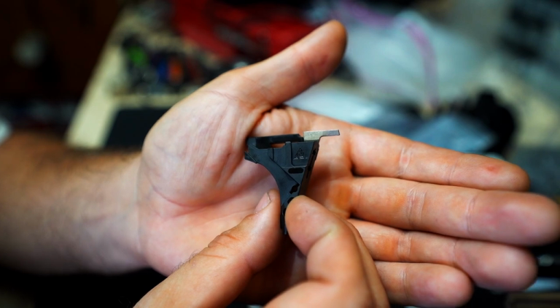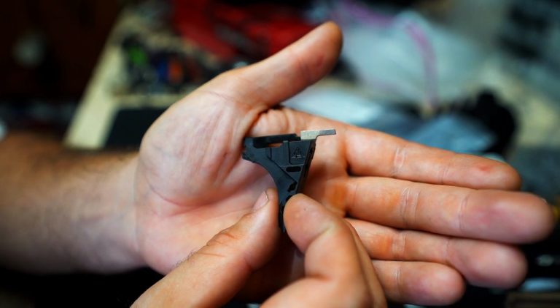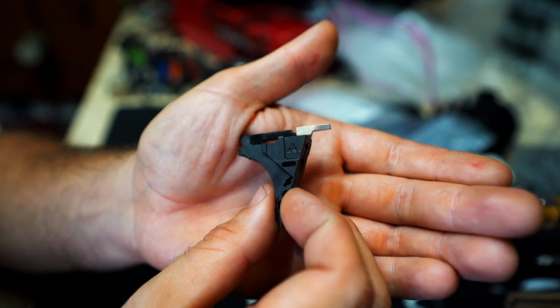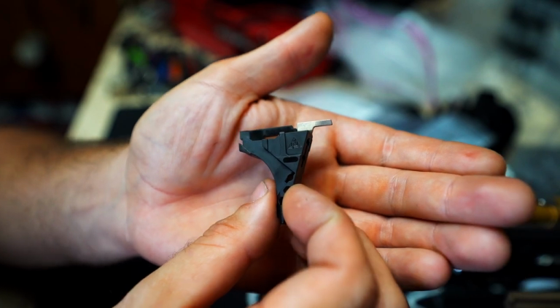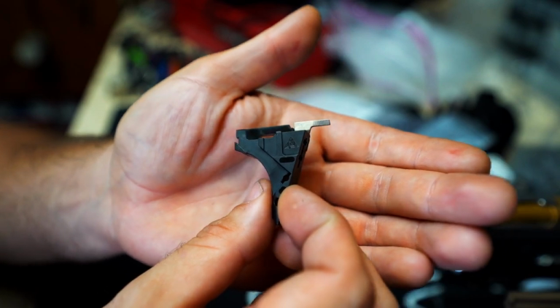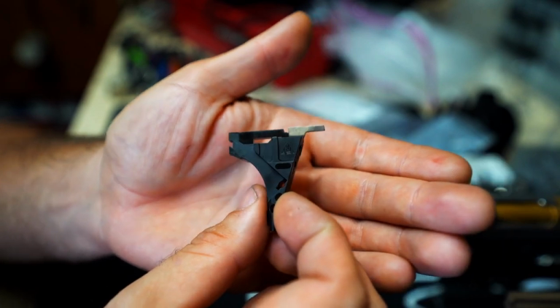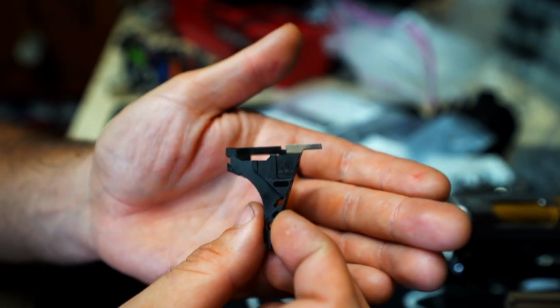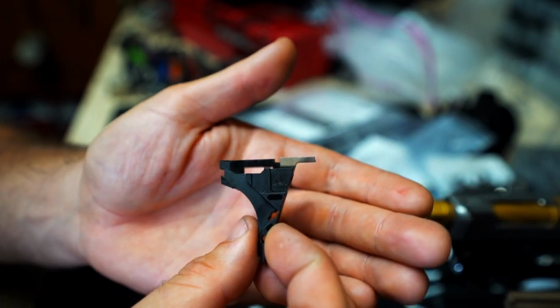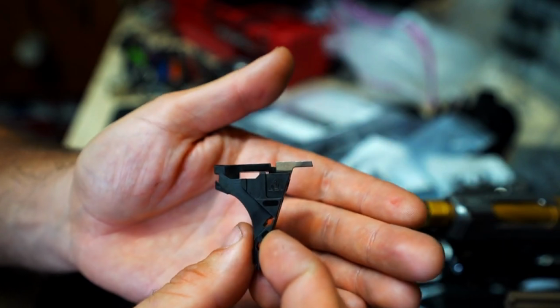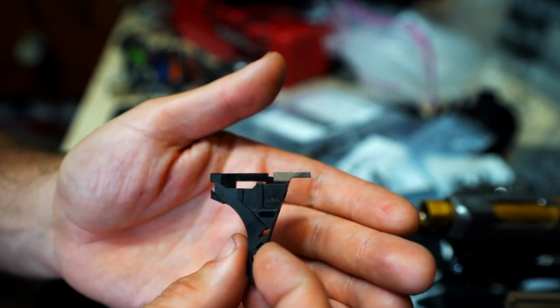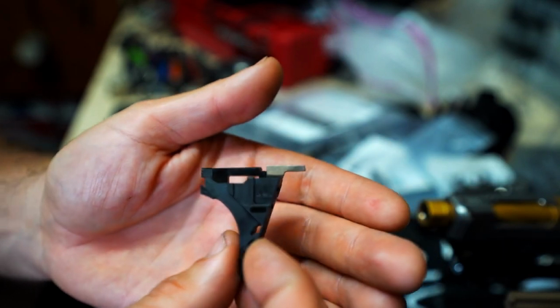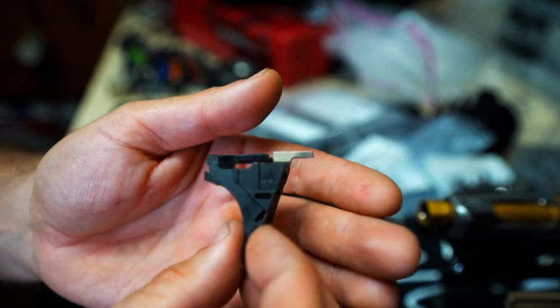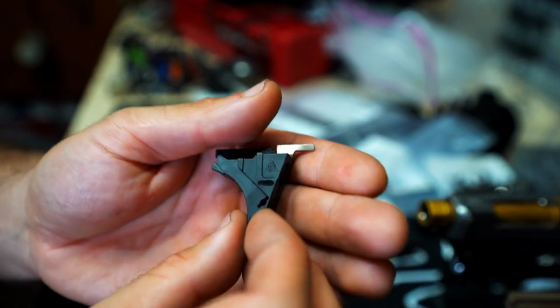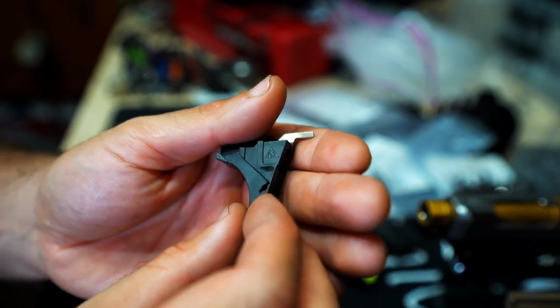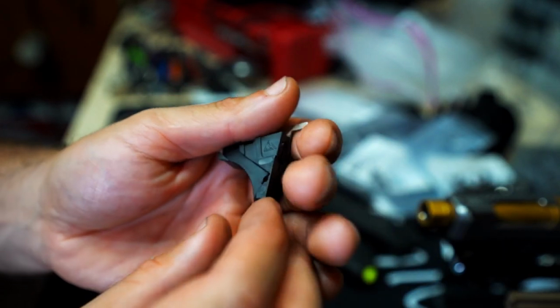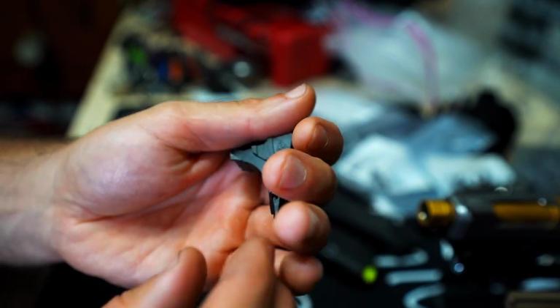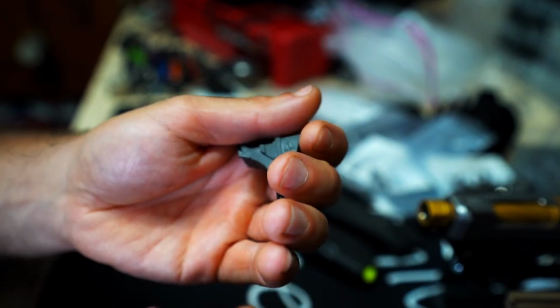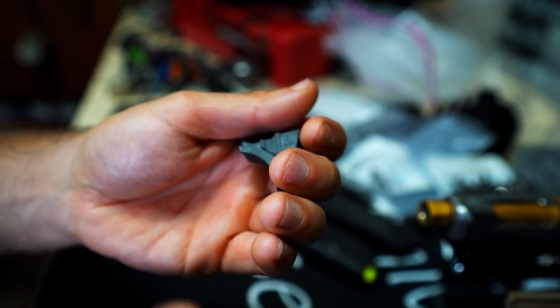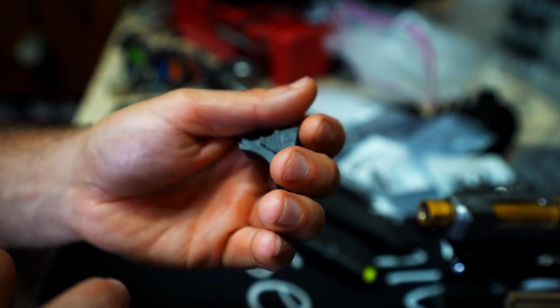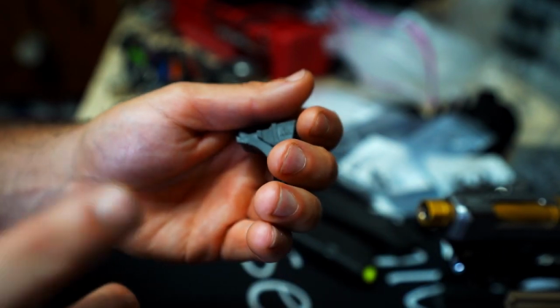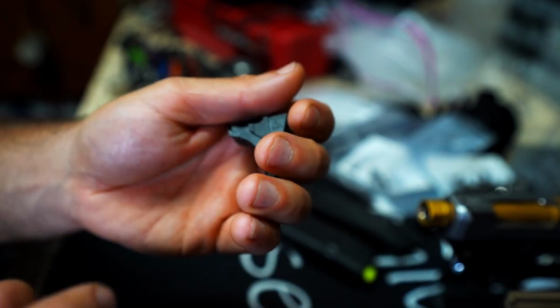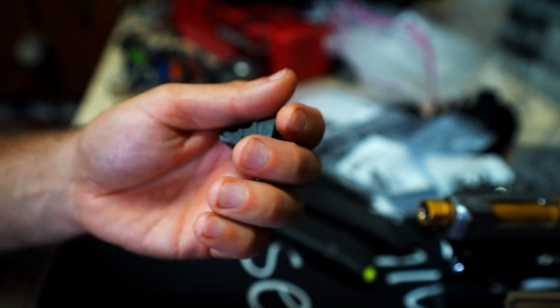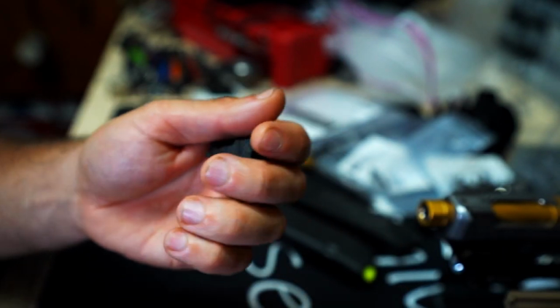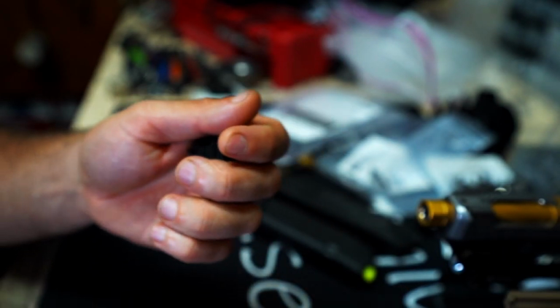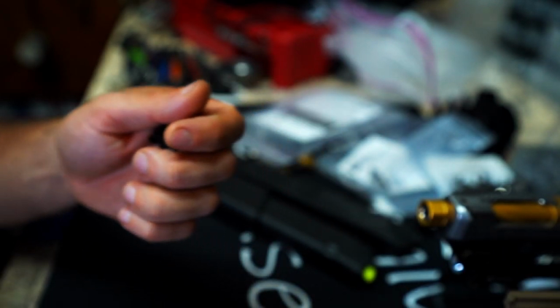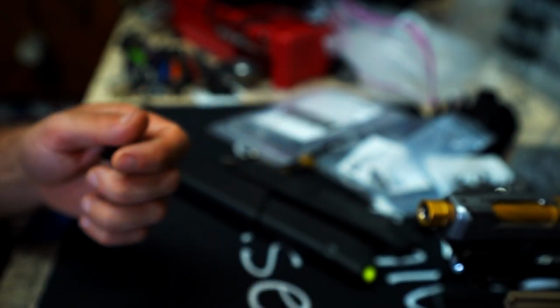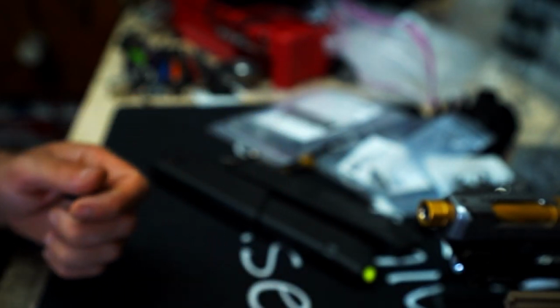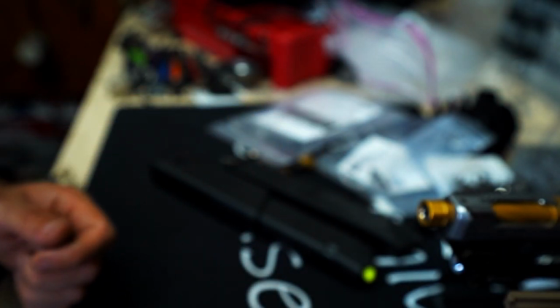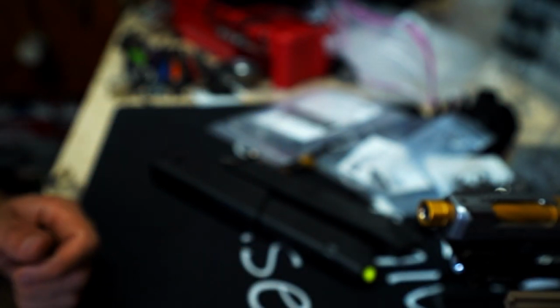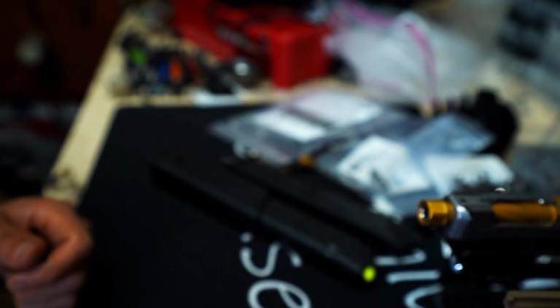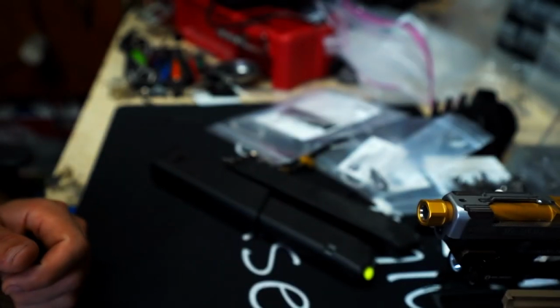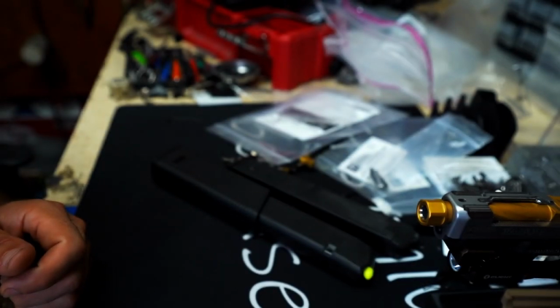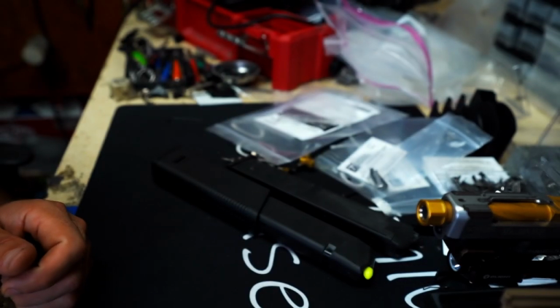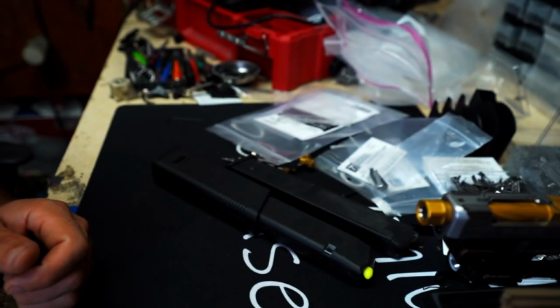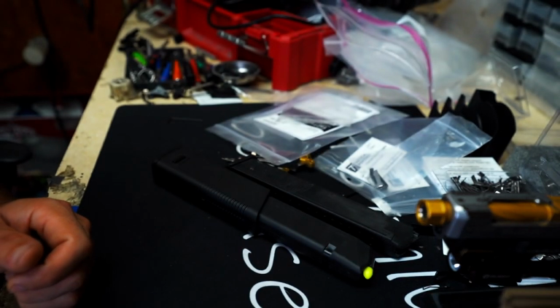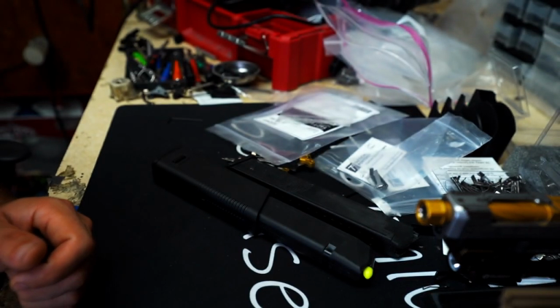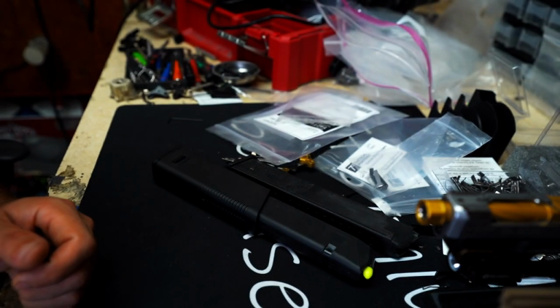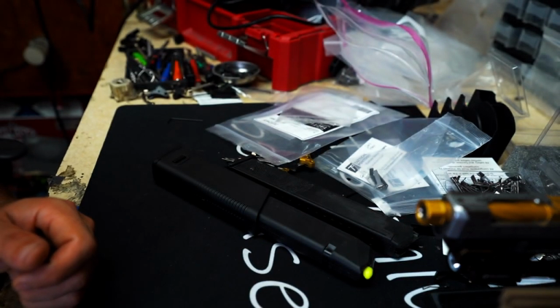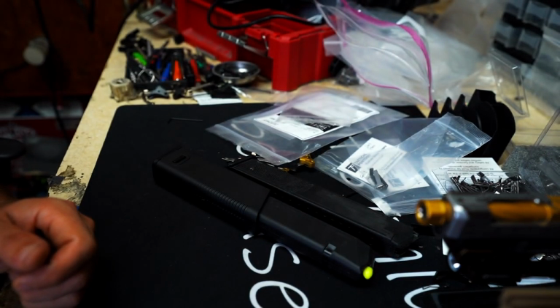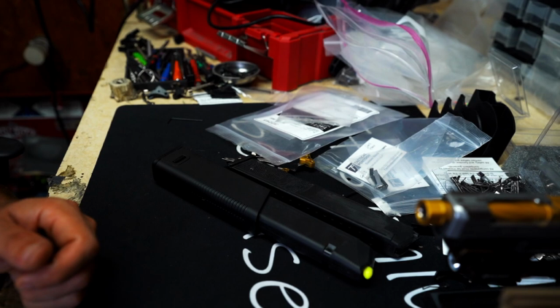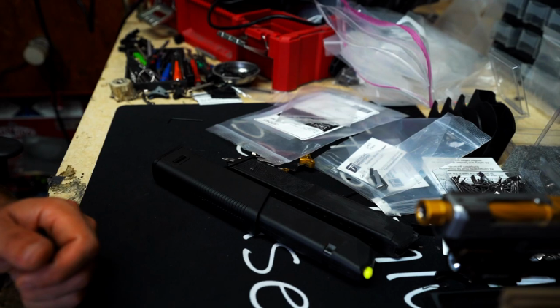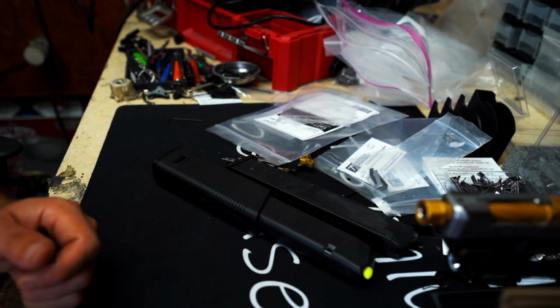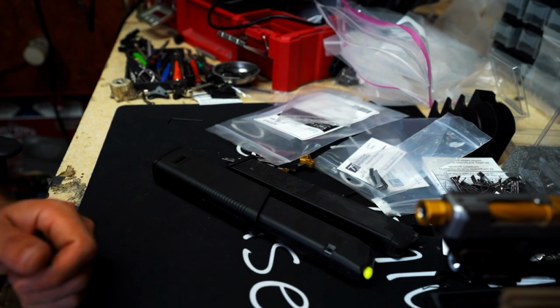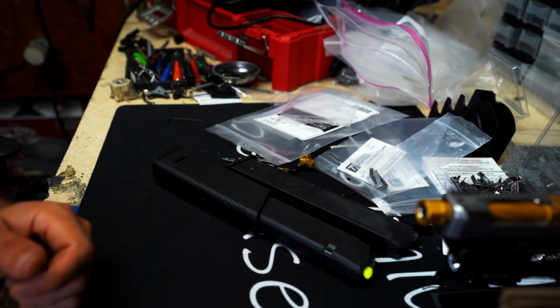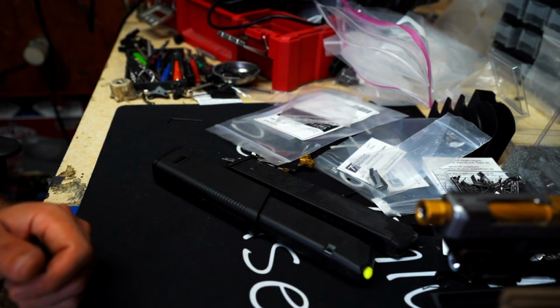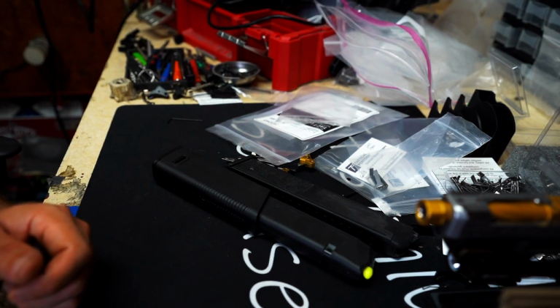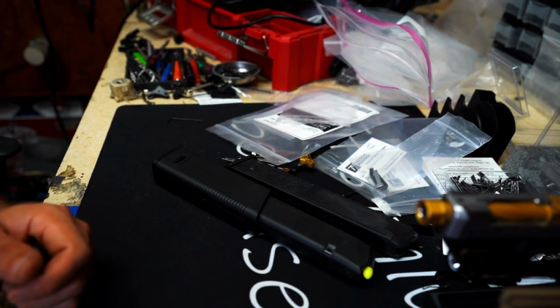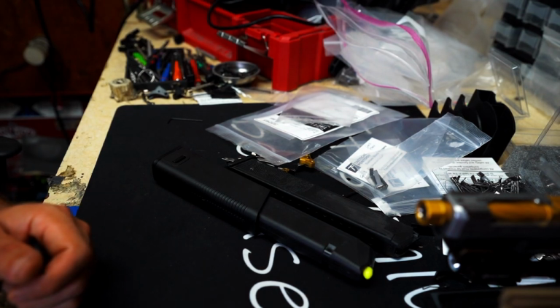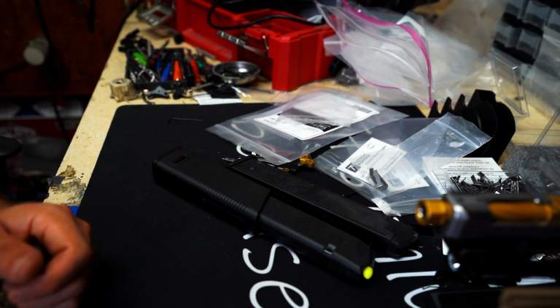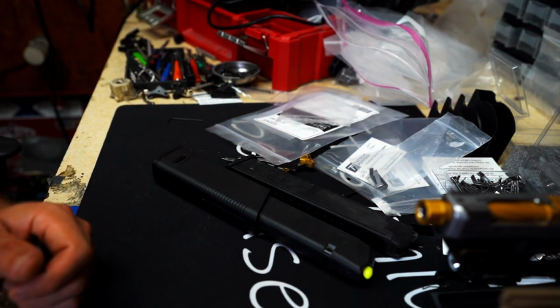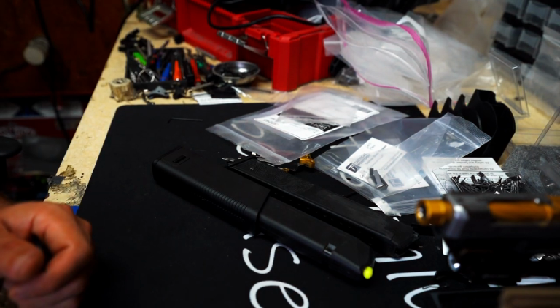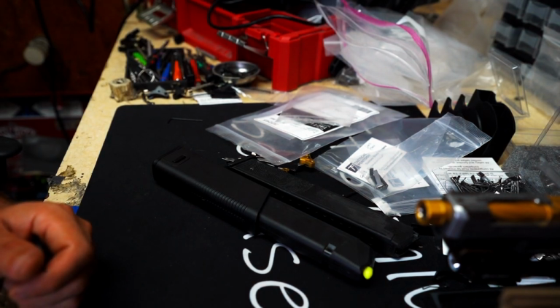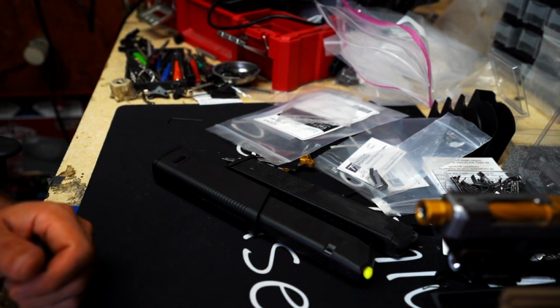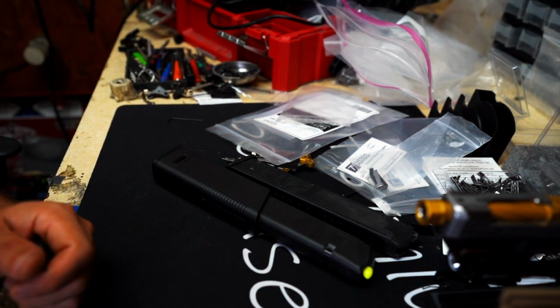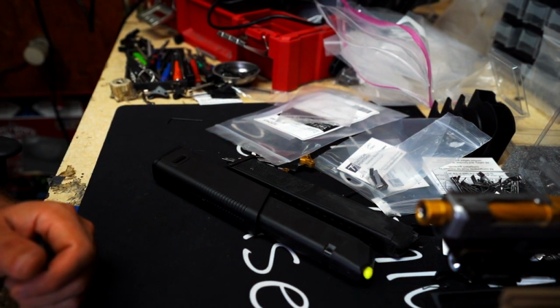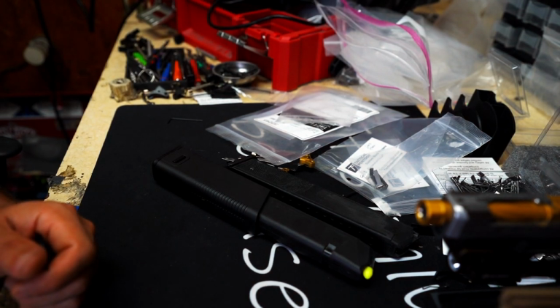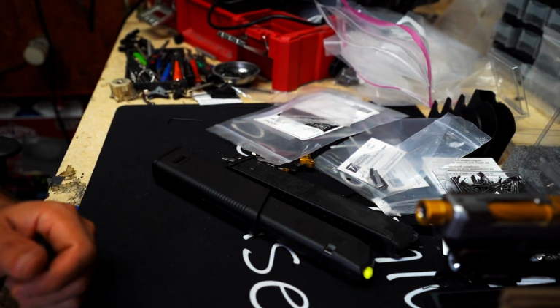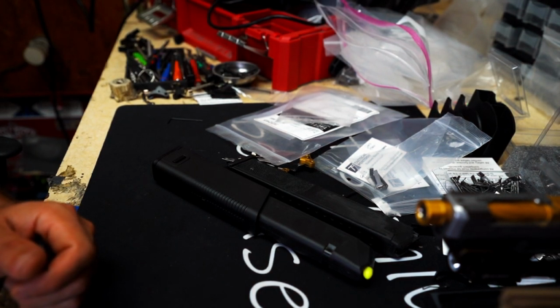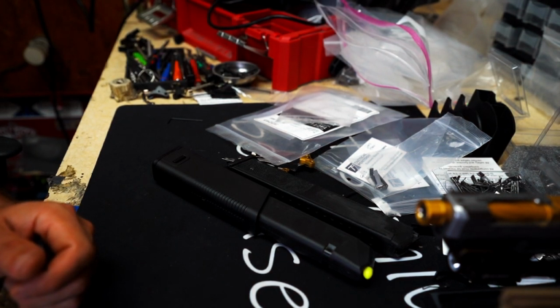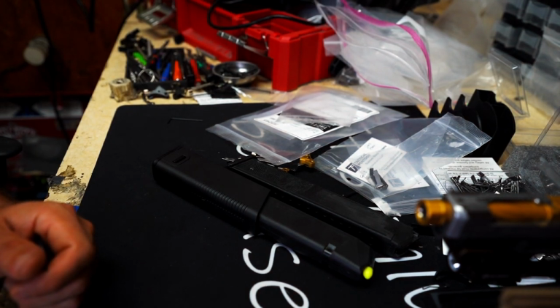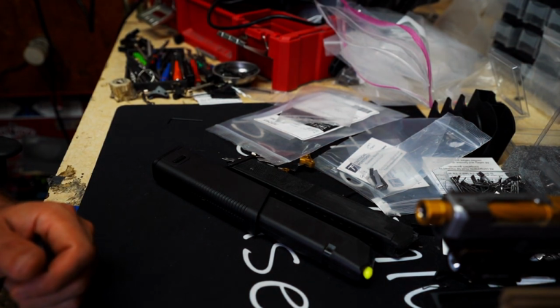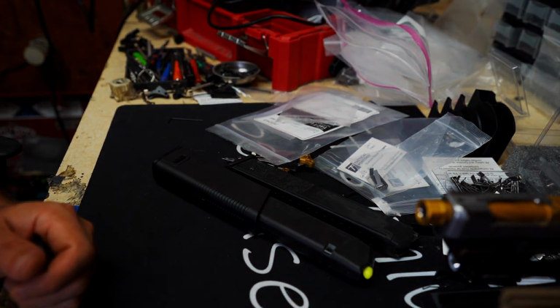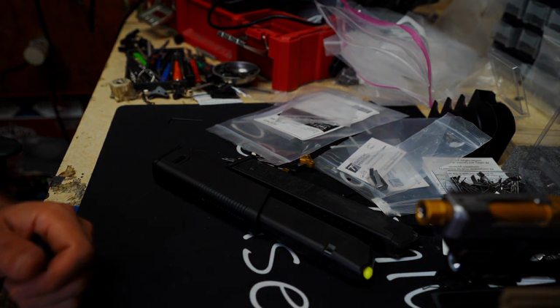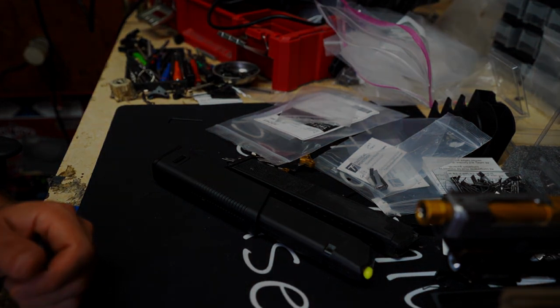All right, that's it for now. We will catch you next time on Tactical Pontoon. Until then, be worthy.